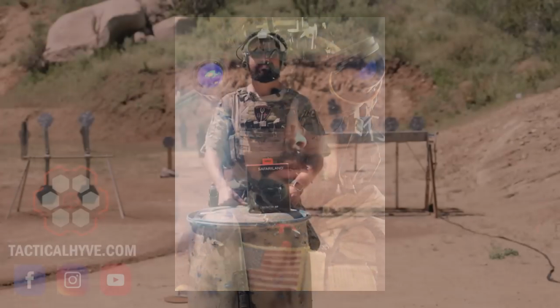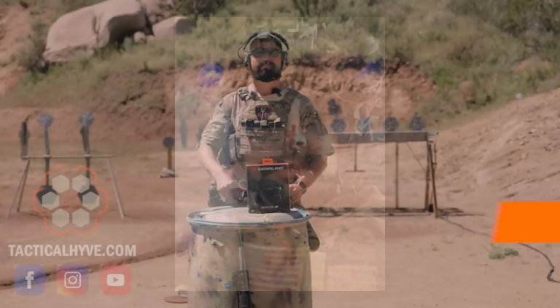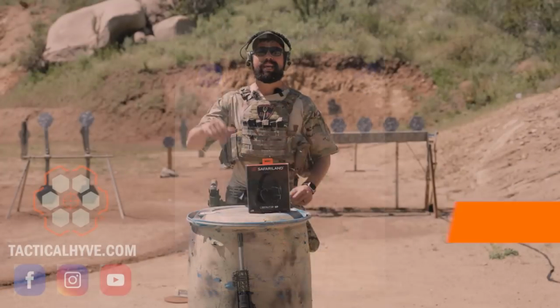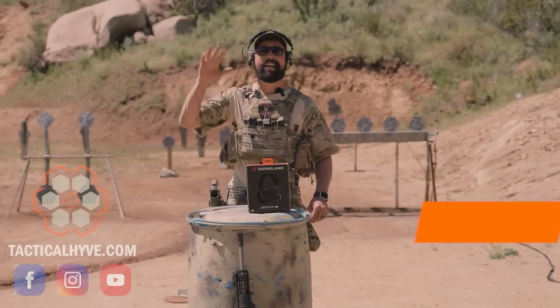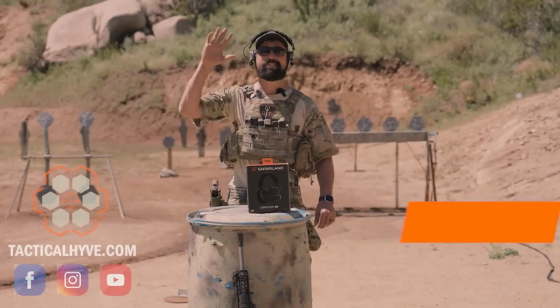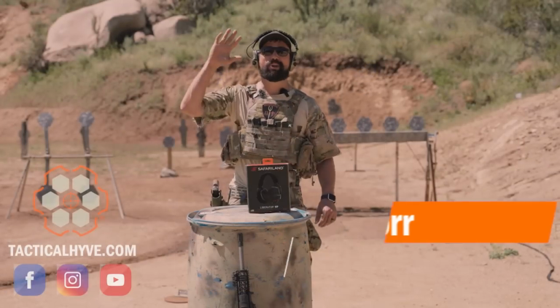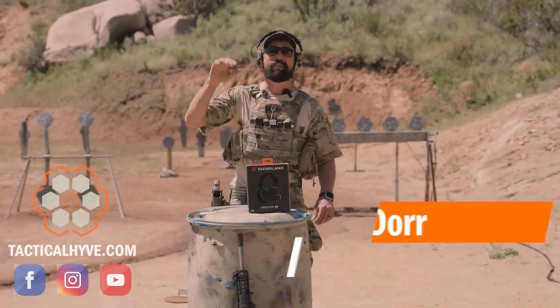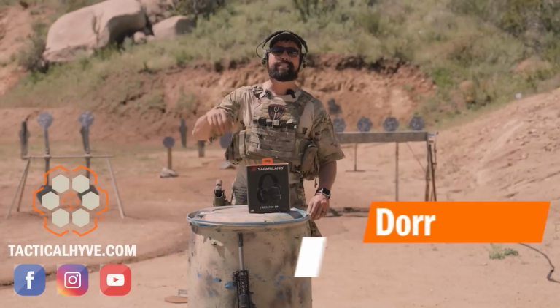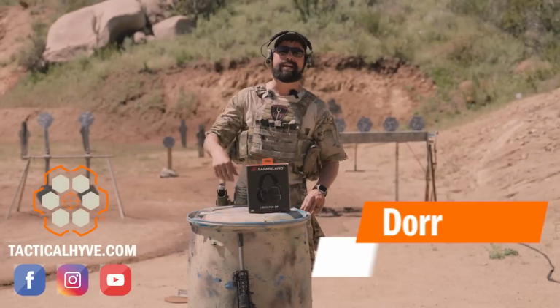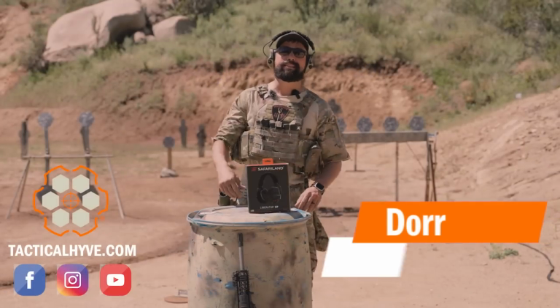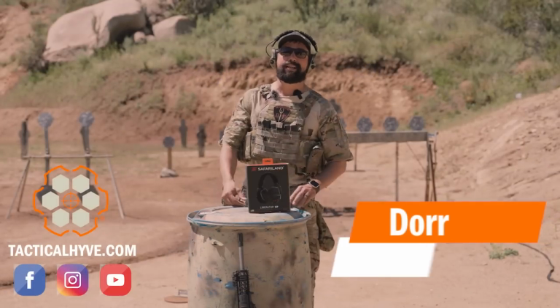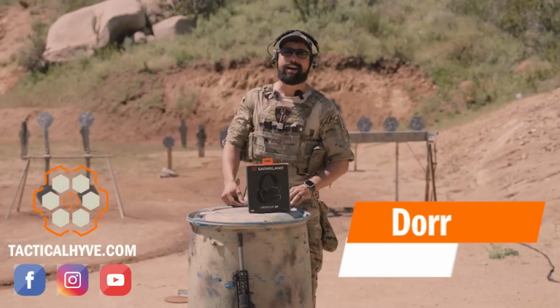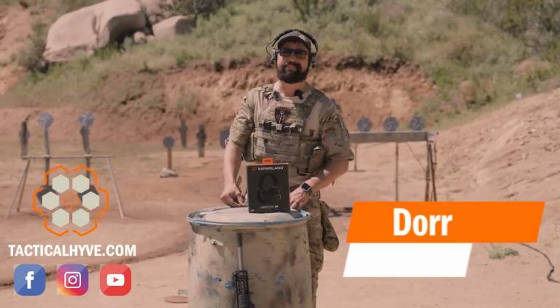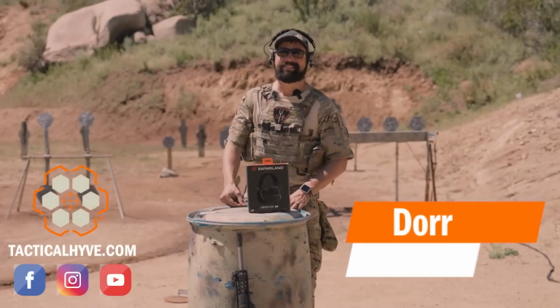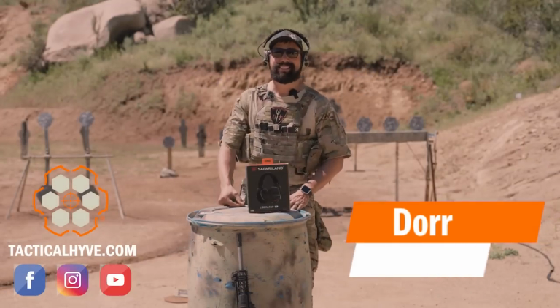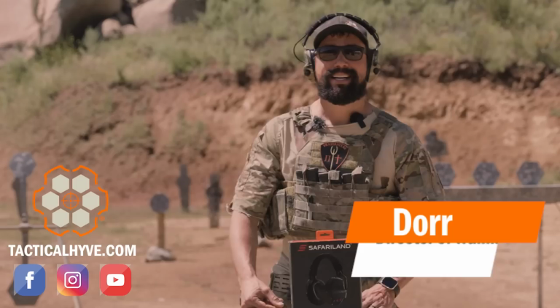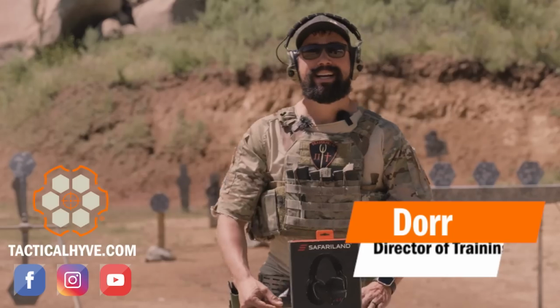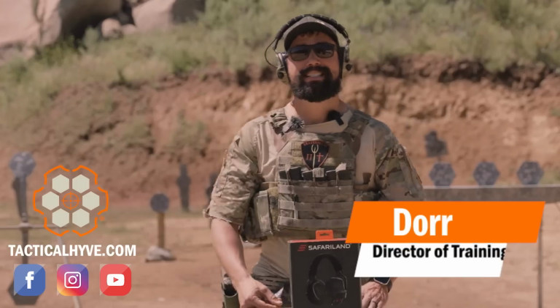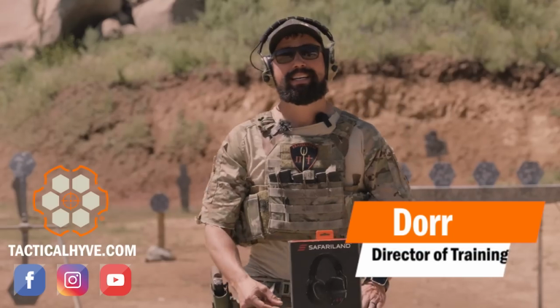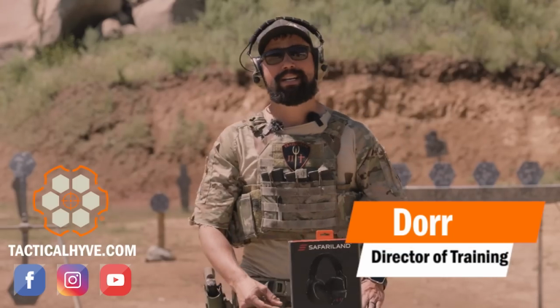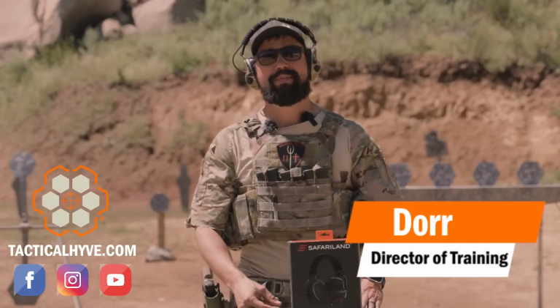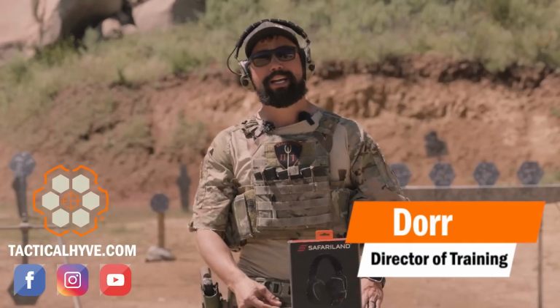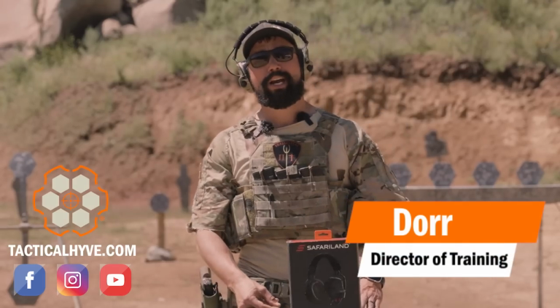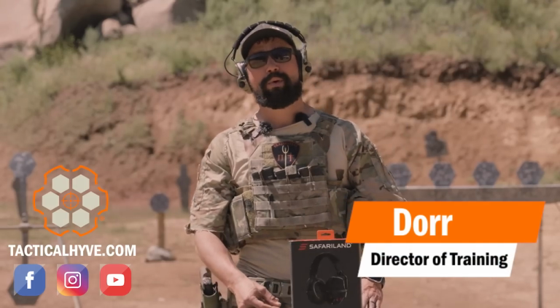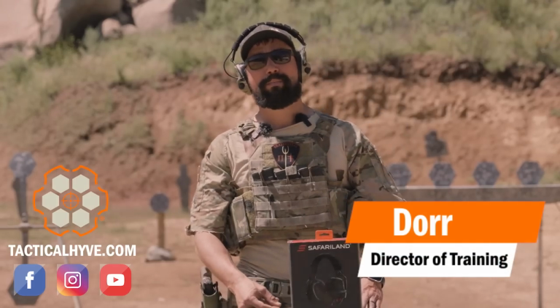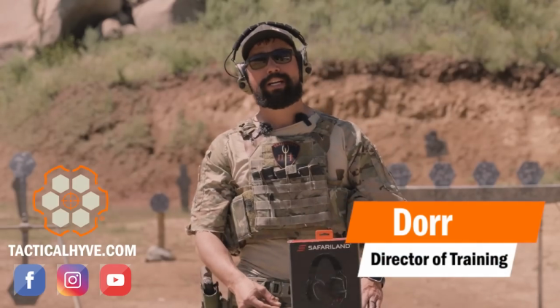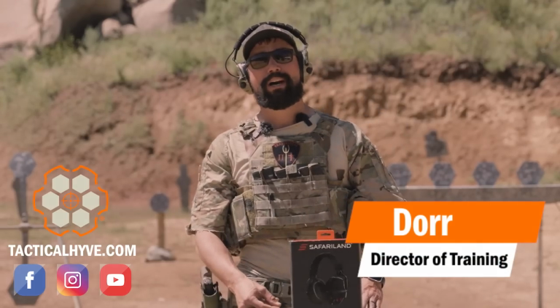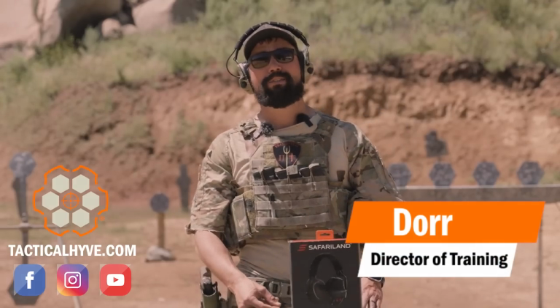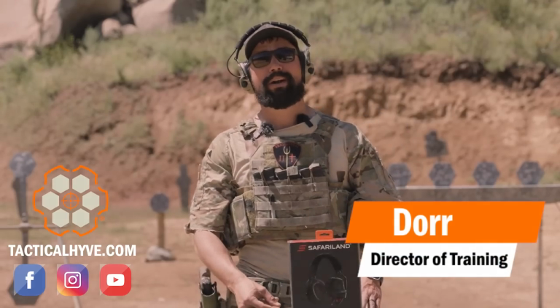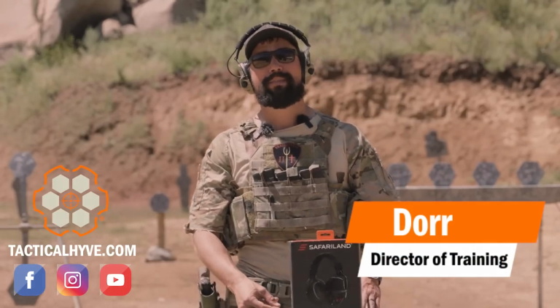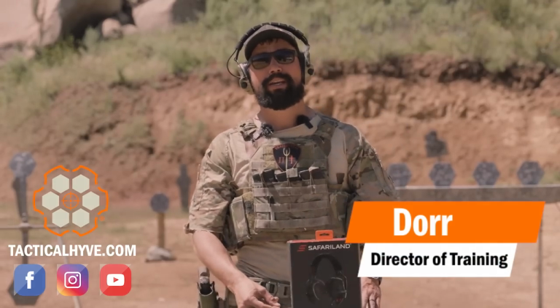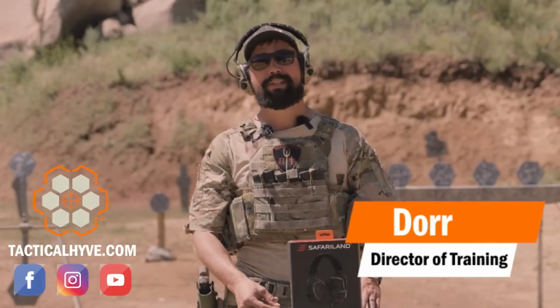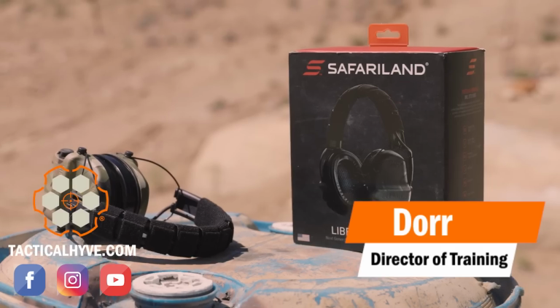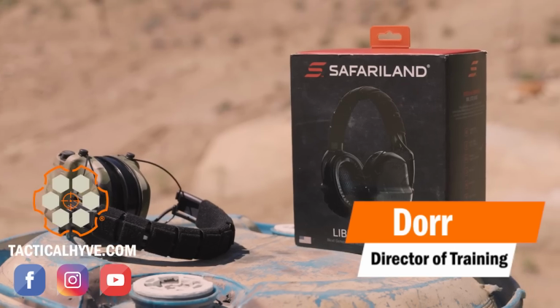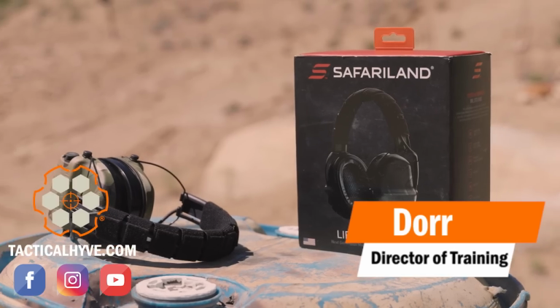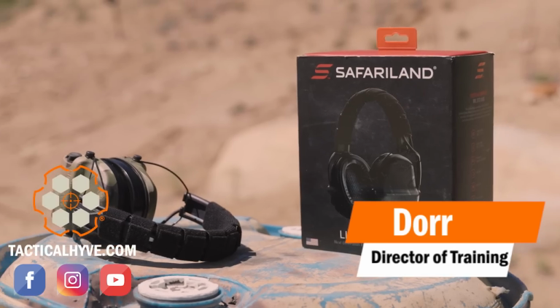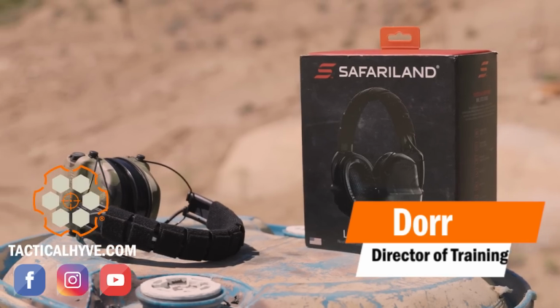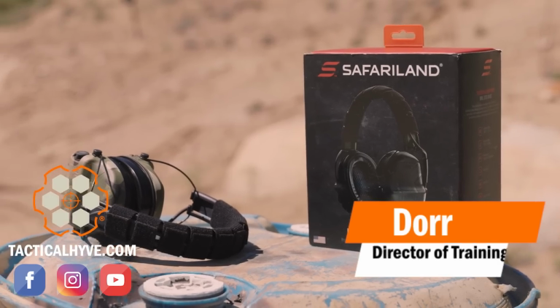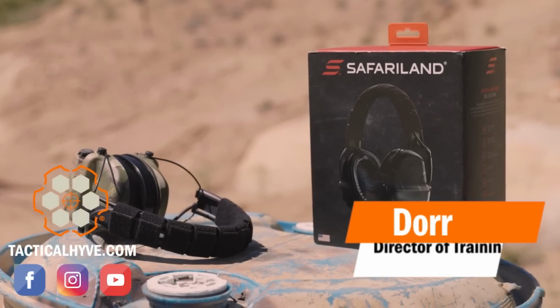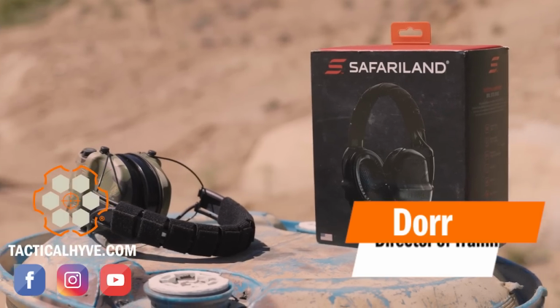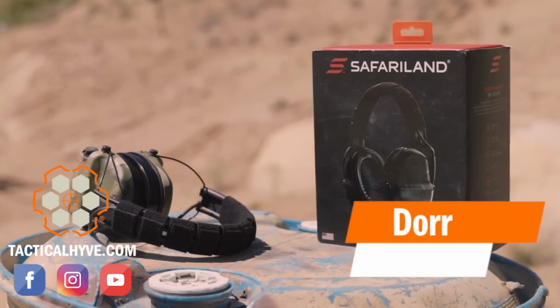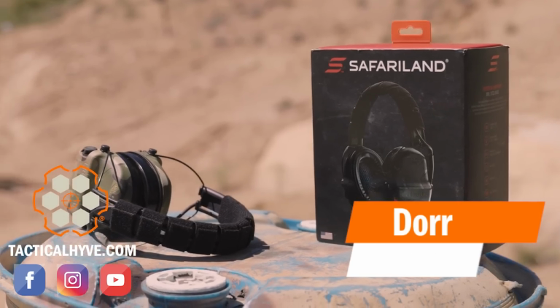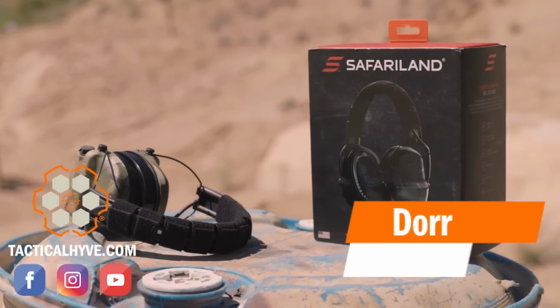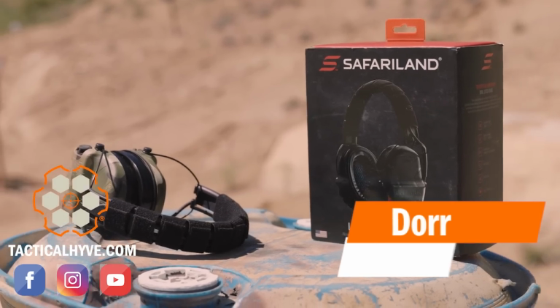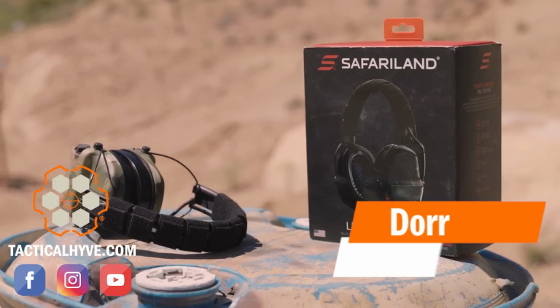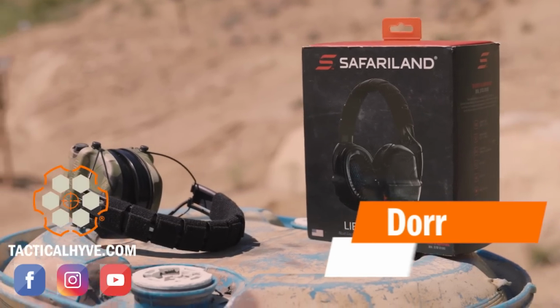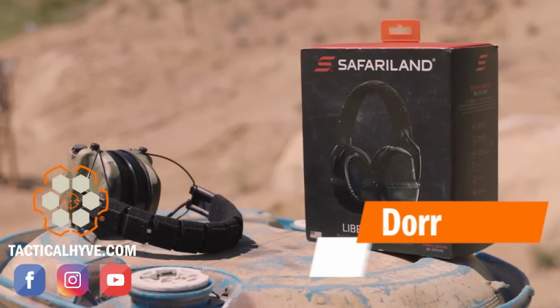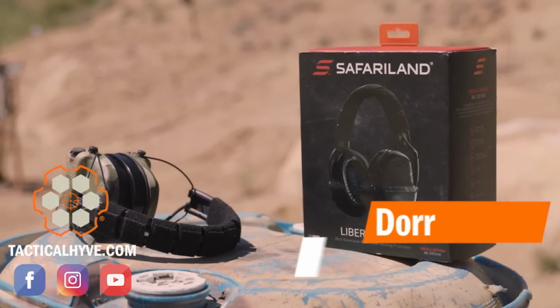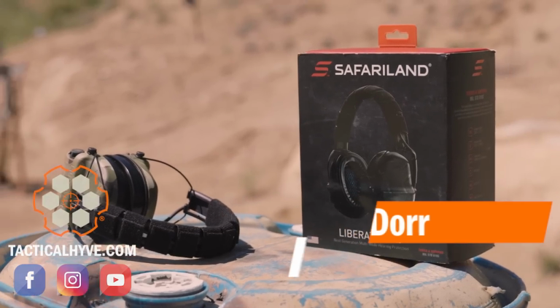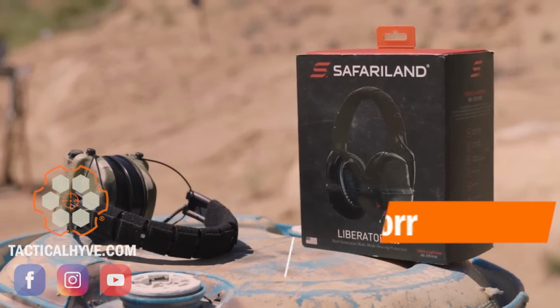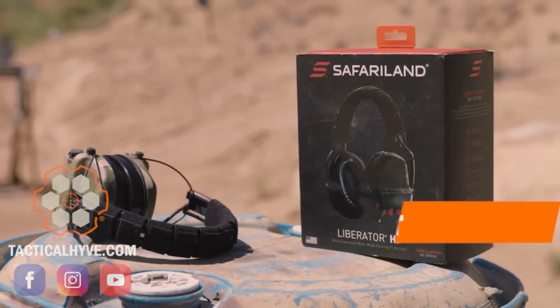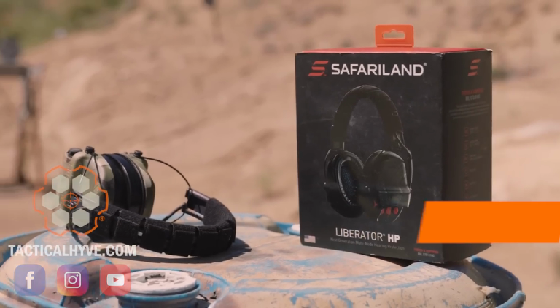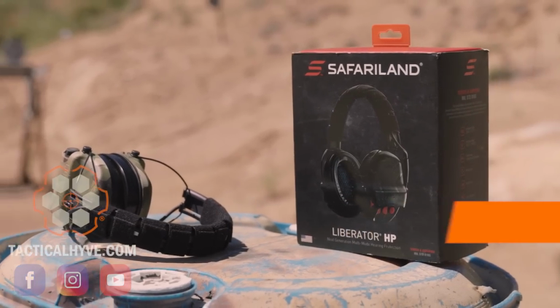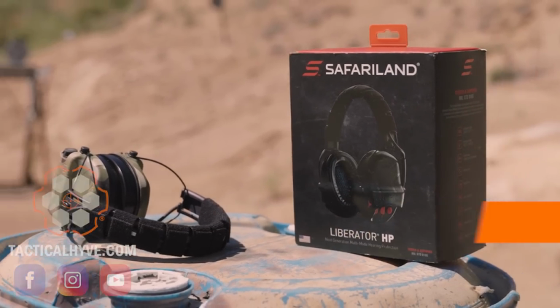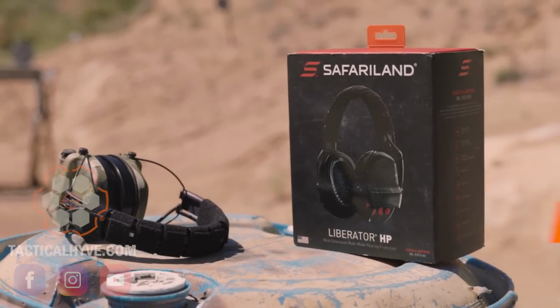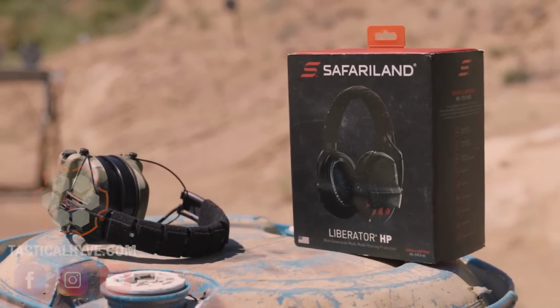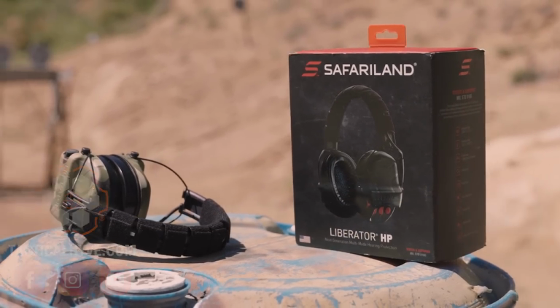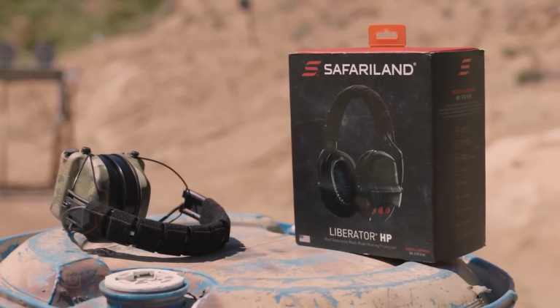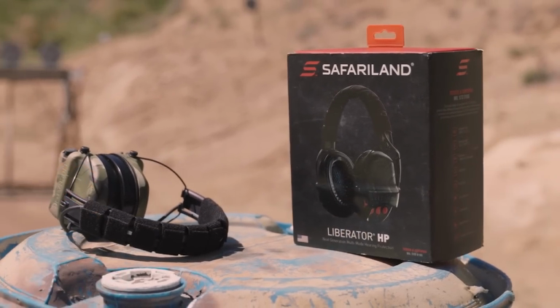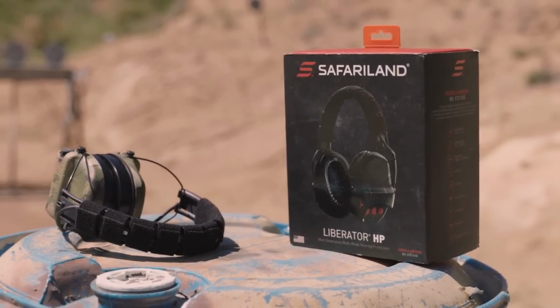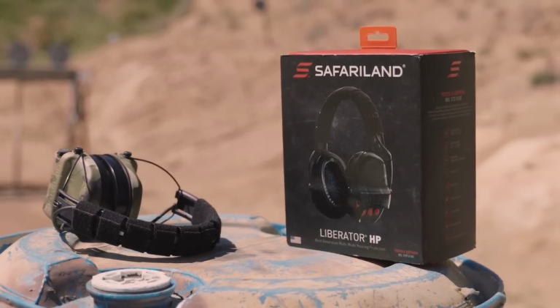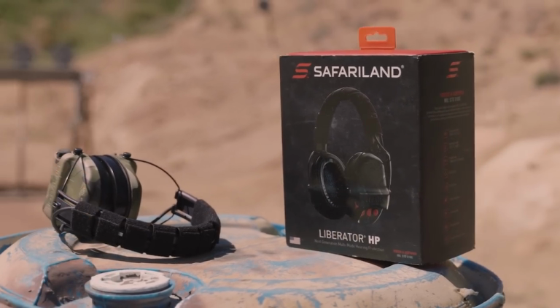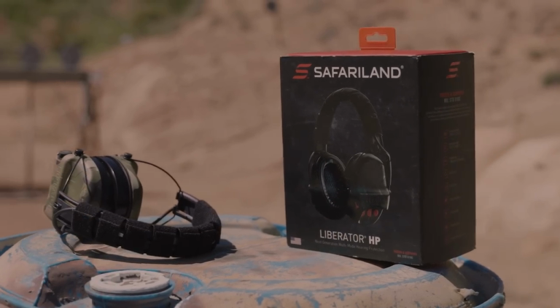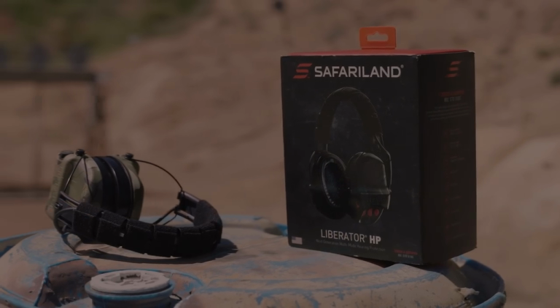Hey, it's Dore with Tactical Live. Today's video, we're going to be covering the Safariland Liberator HP hearing protection. So stay tuned.